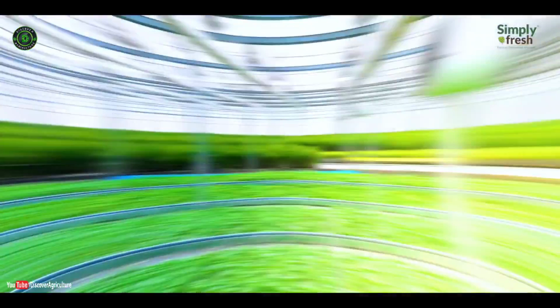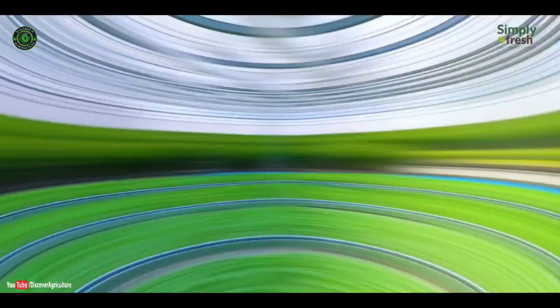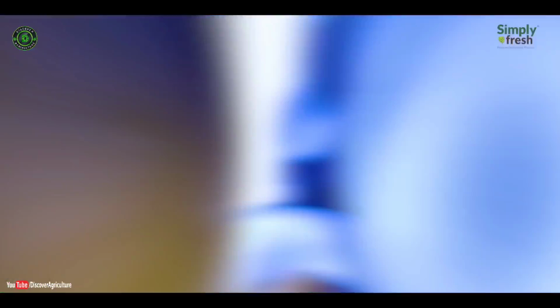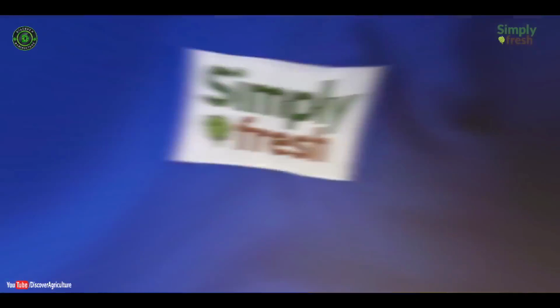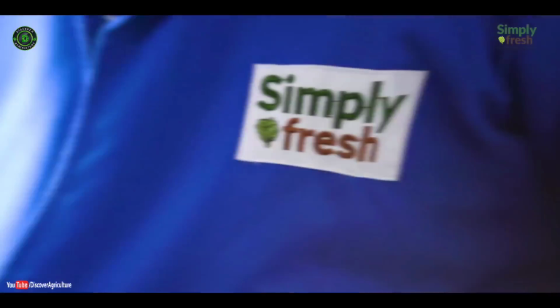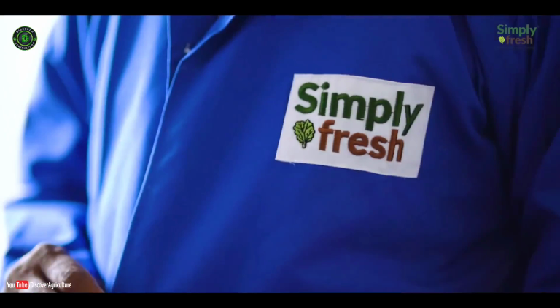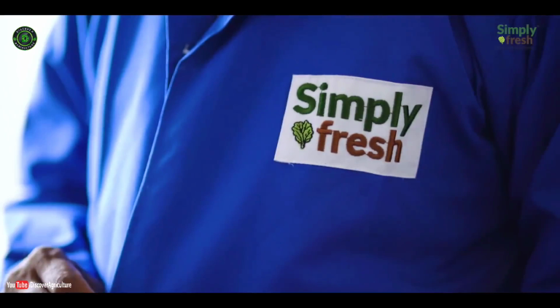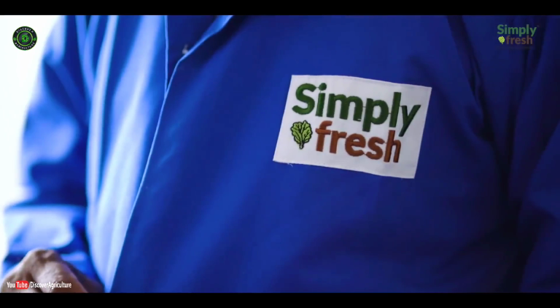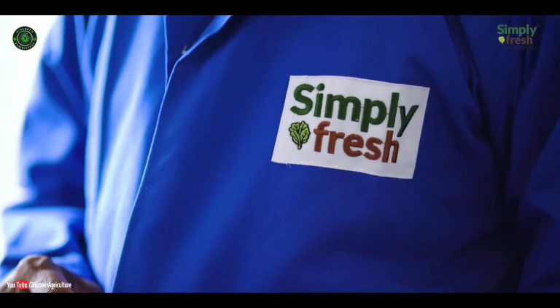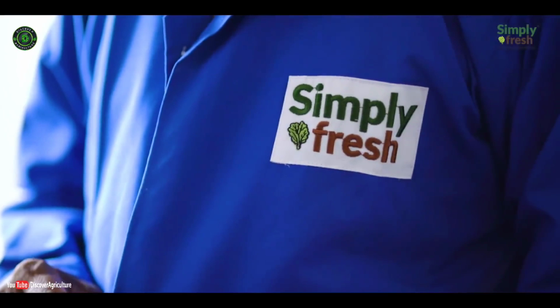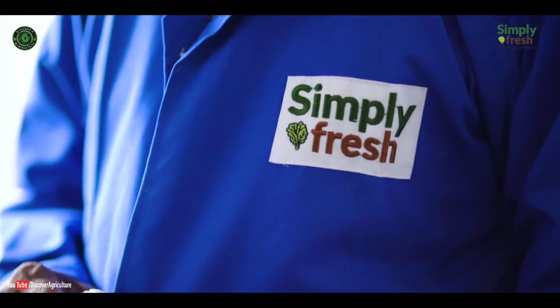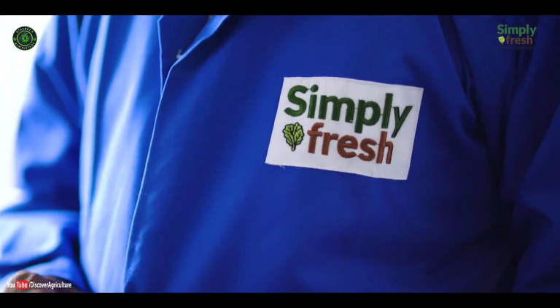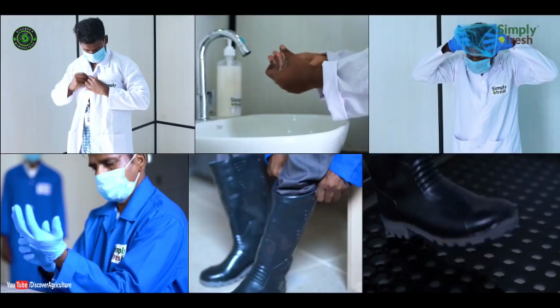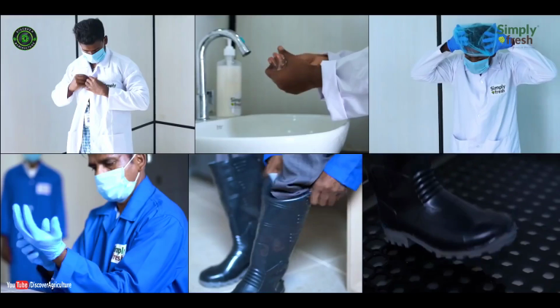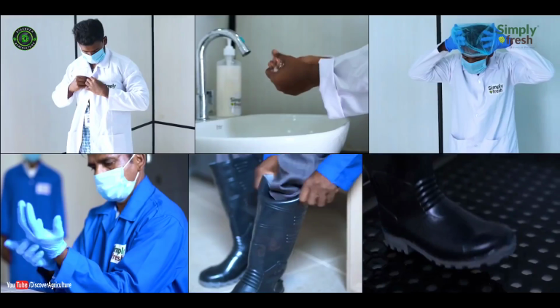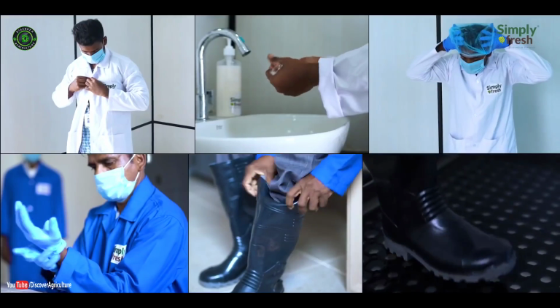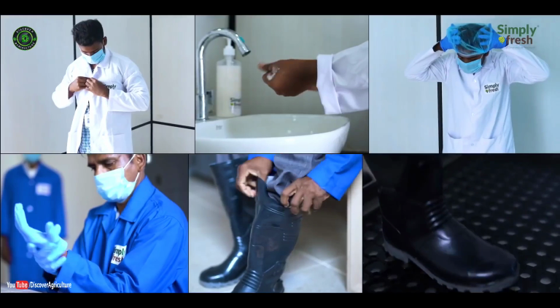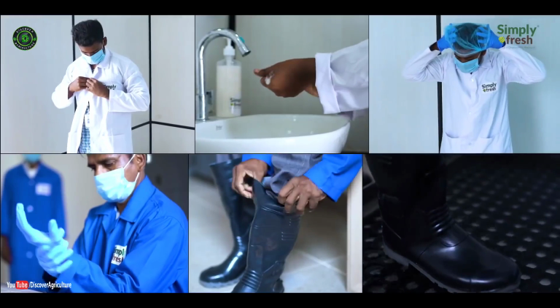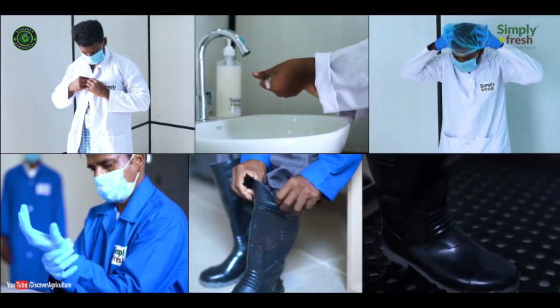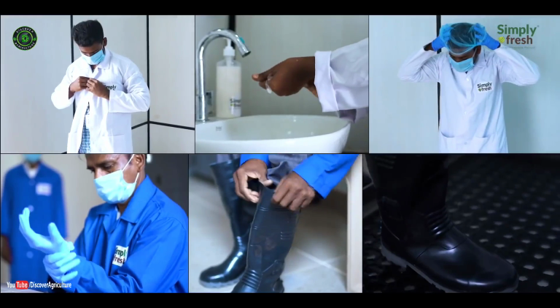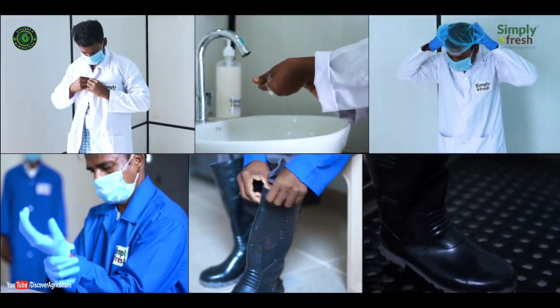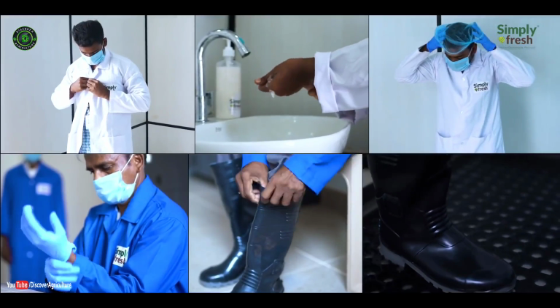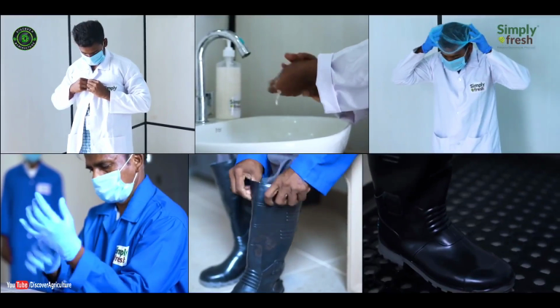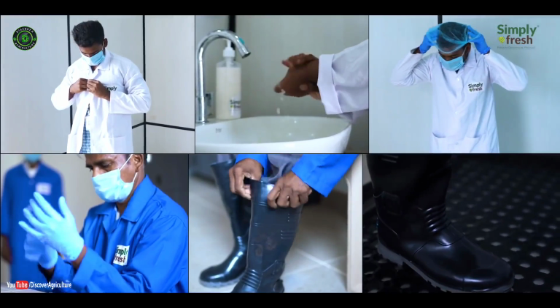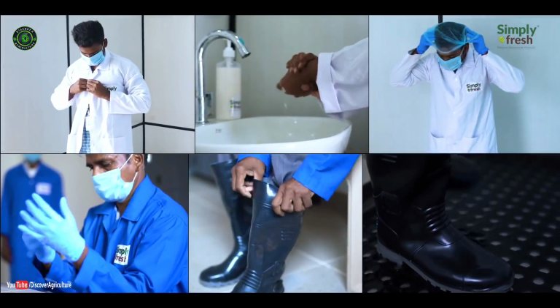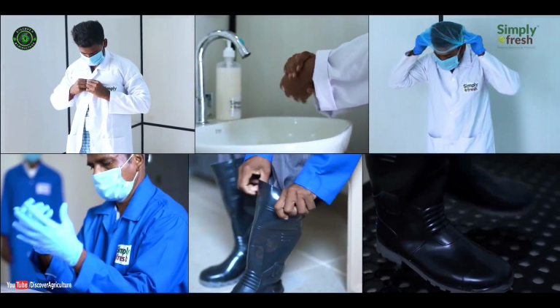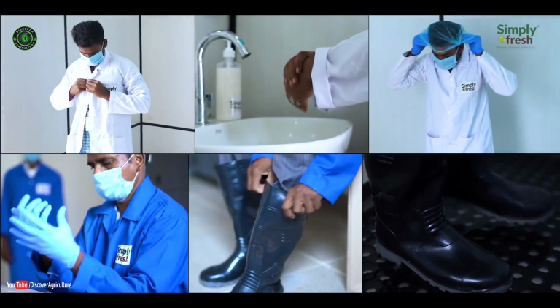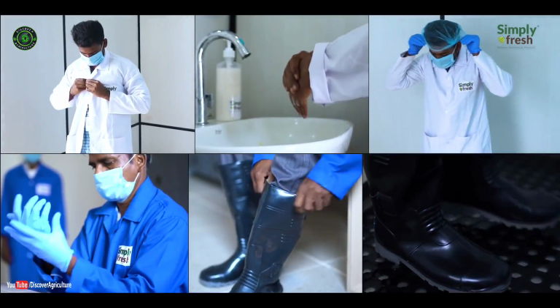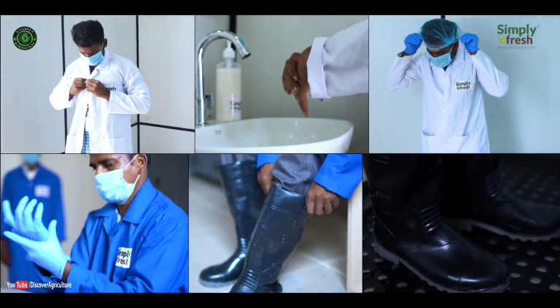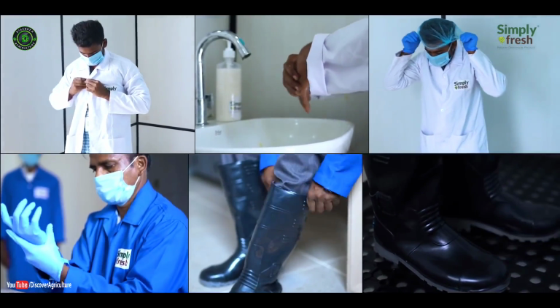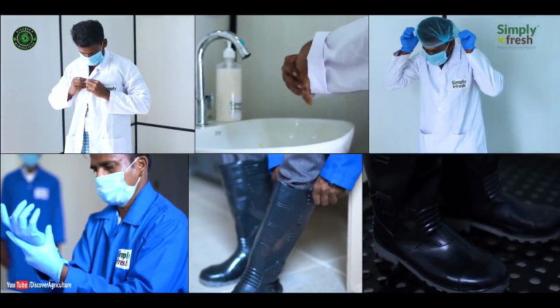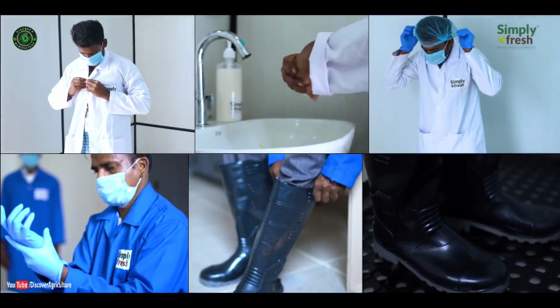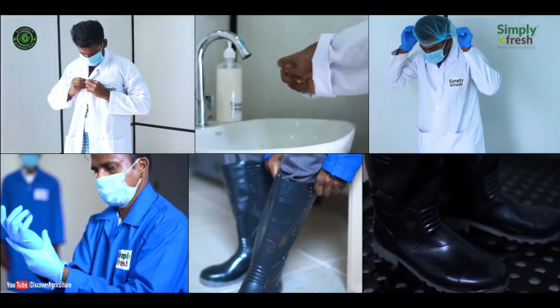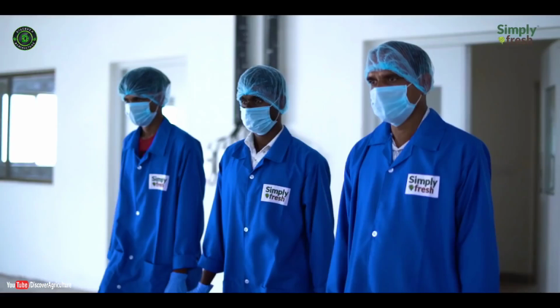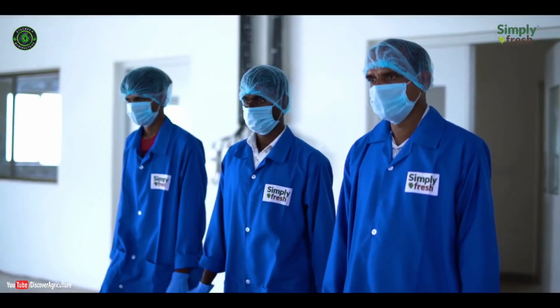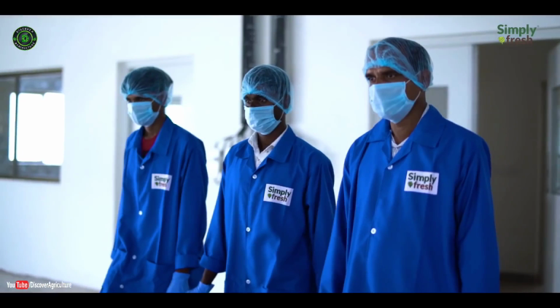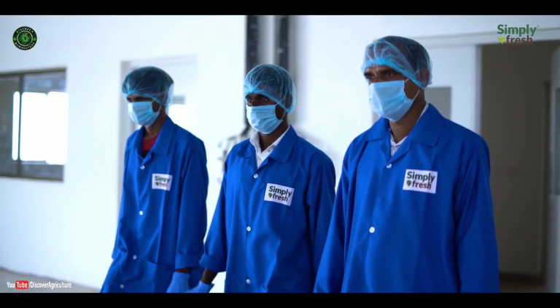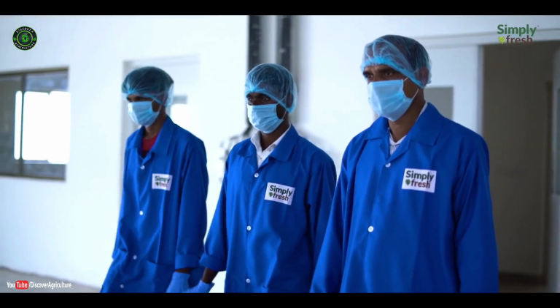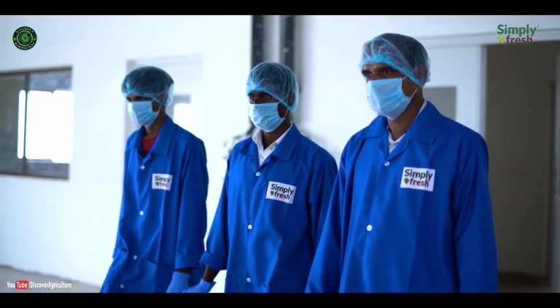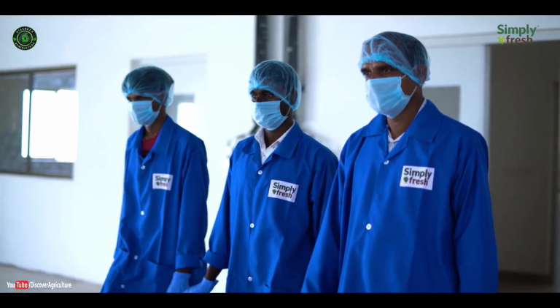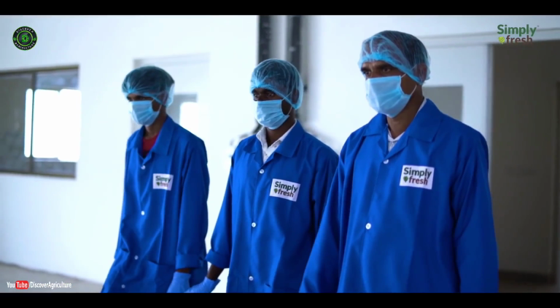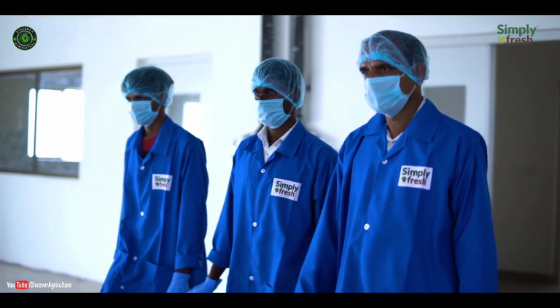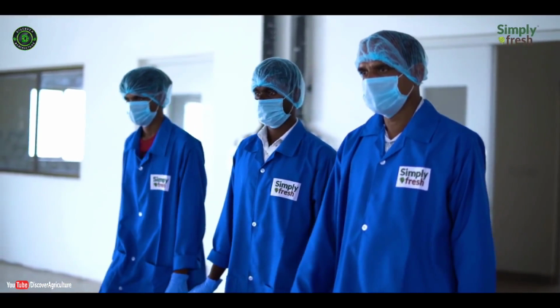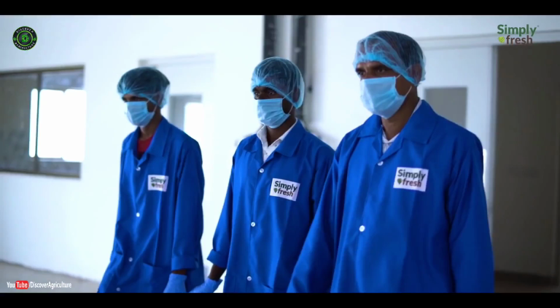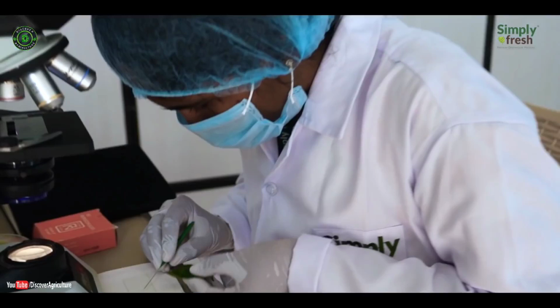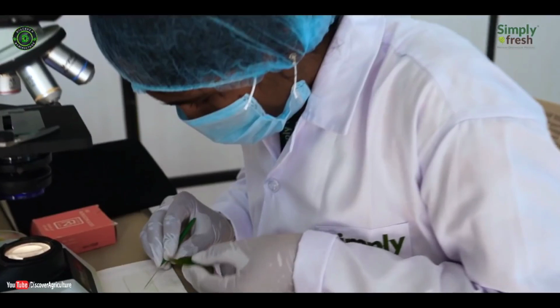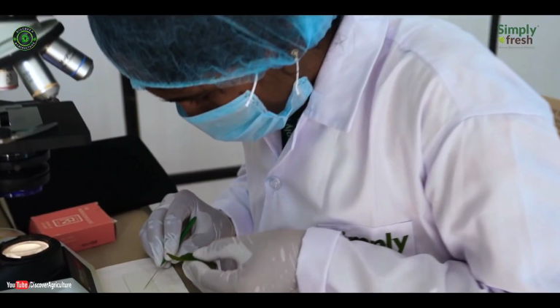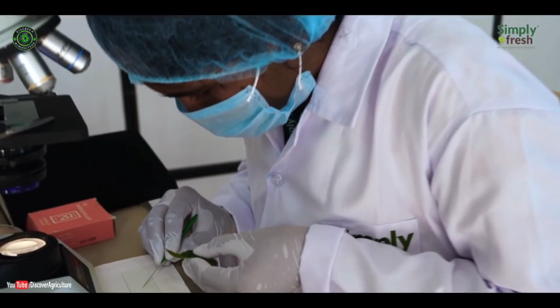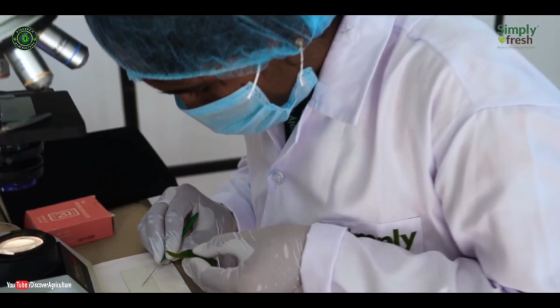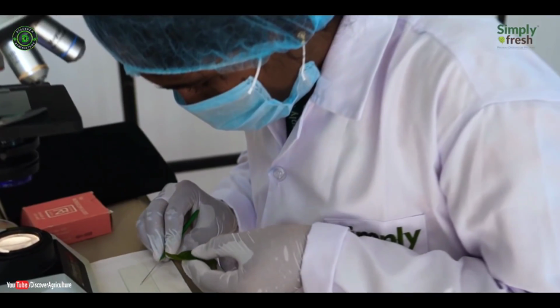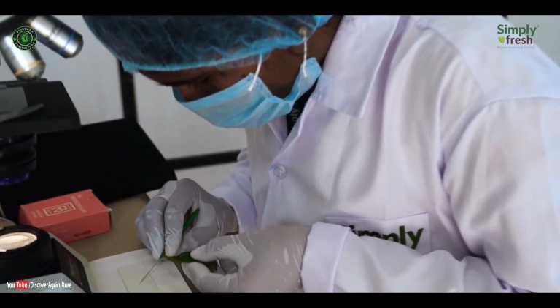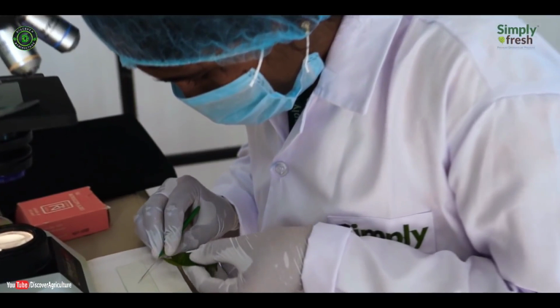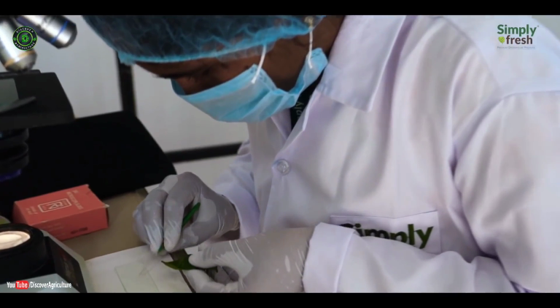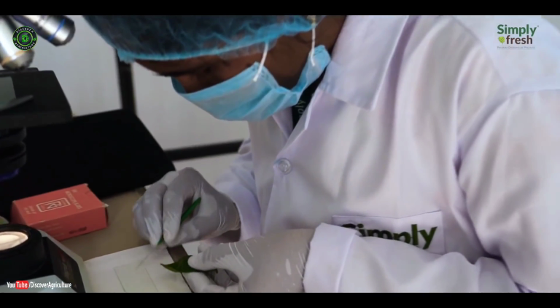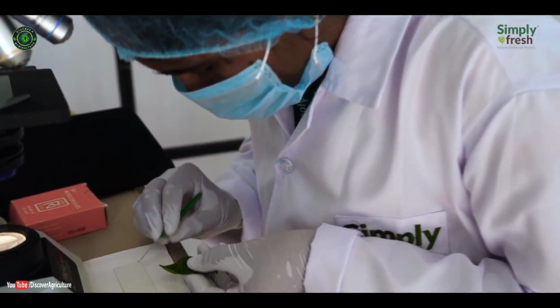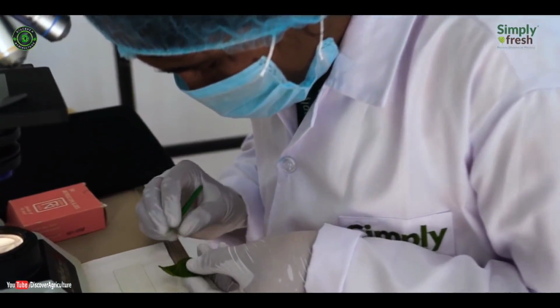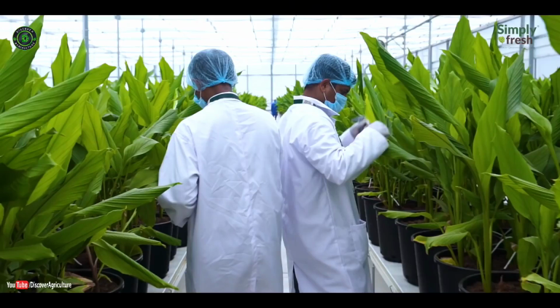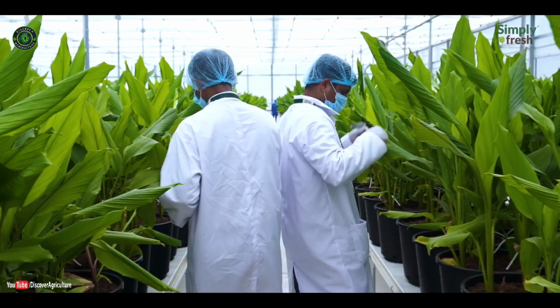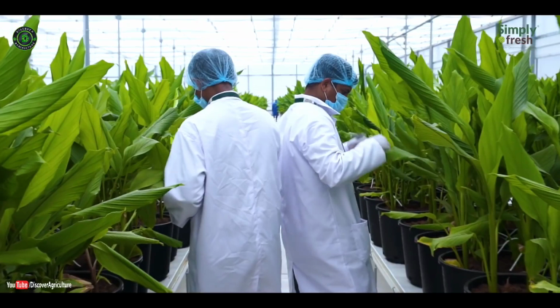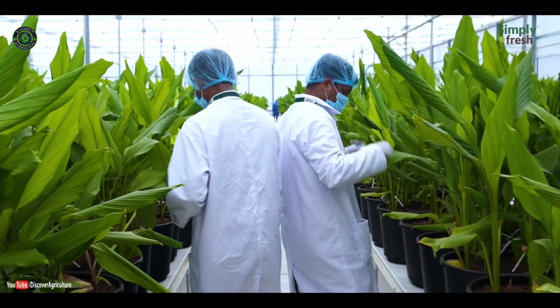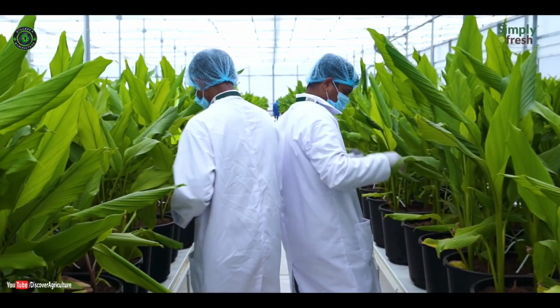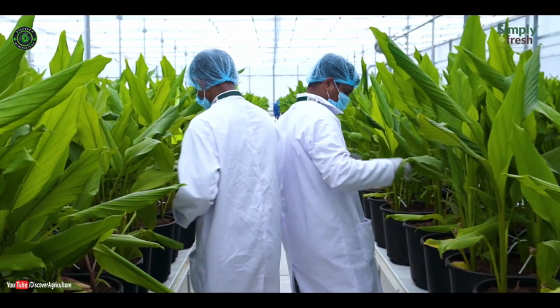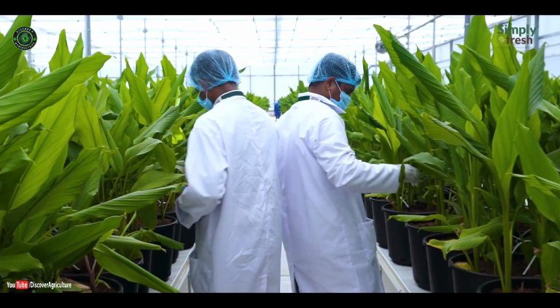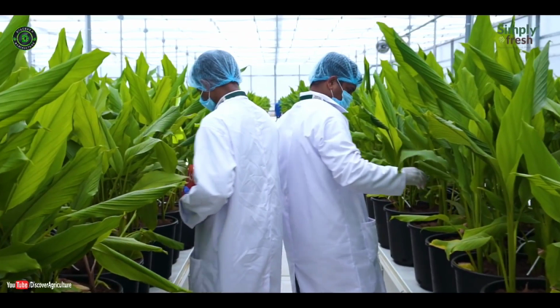Simply Fresh is committed to food safety, hygiene, and traceability of all produce.